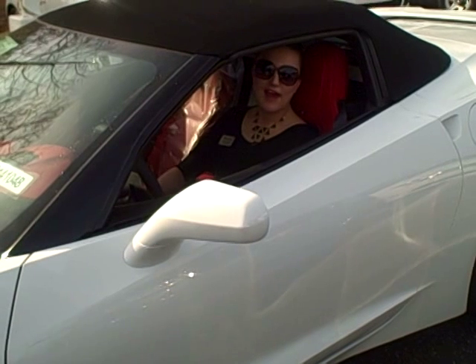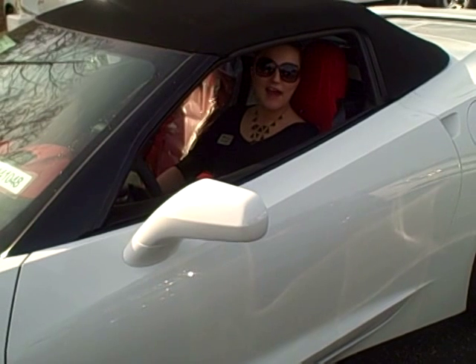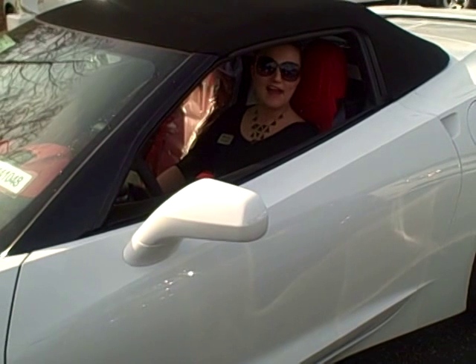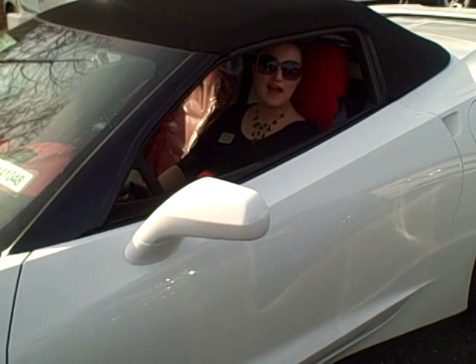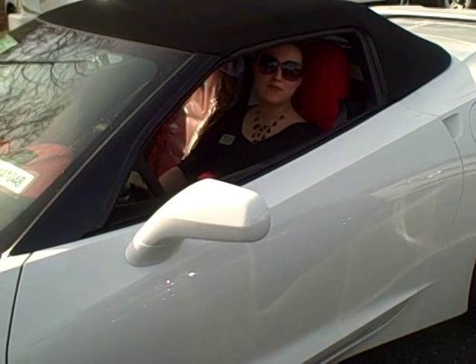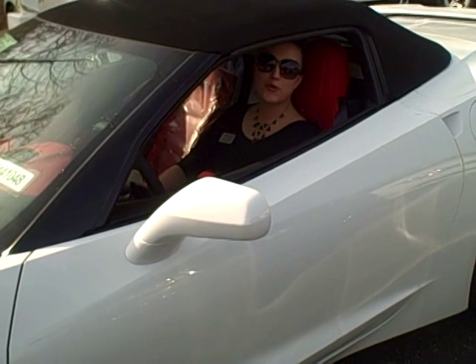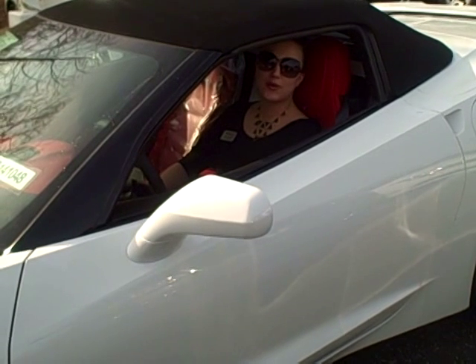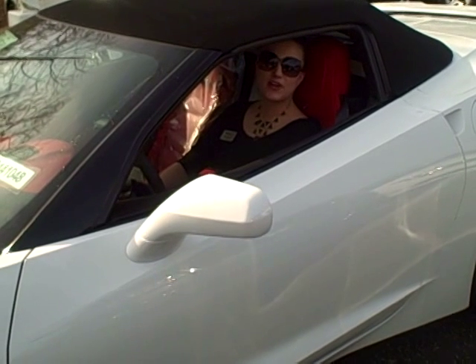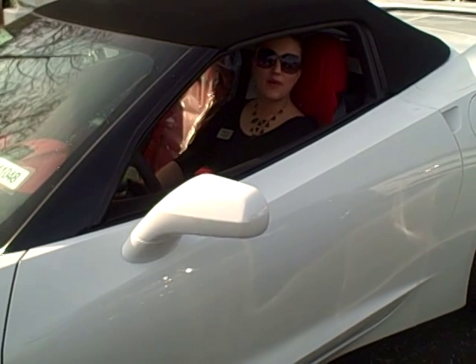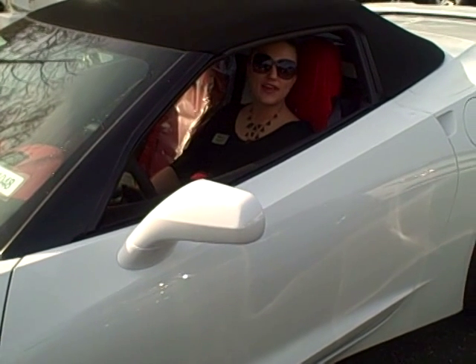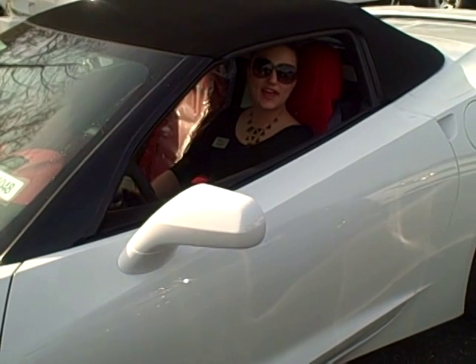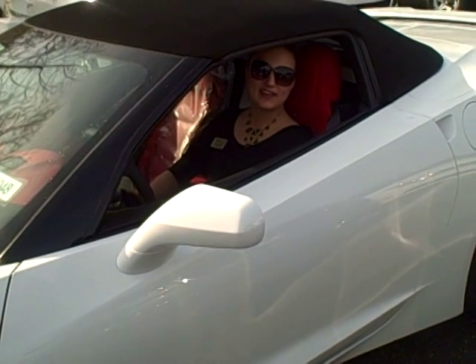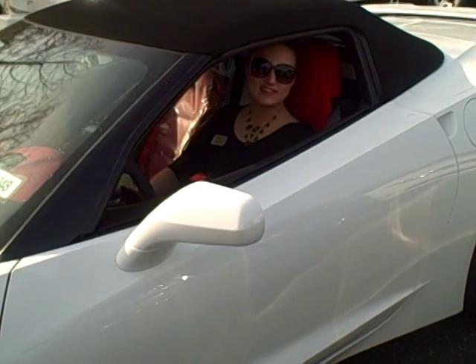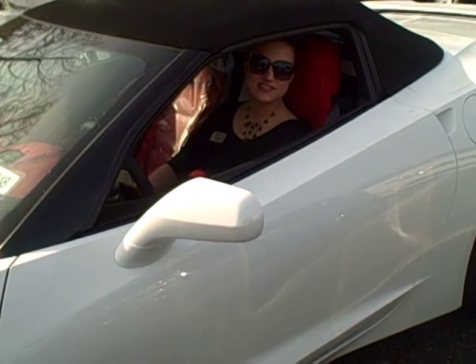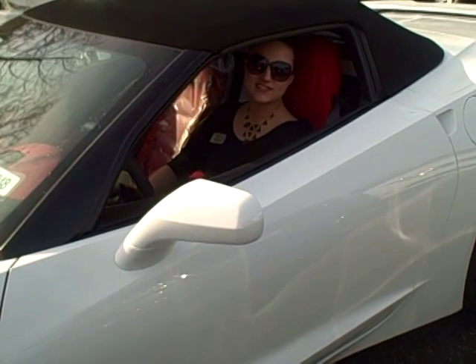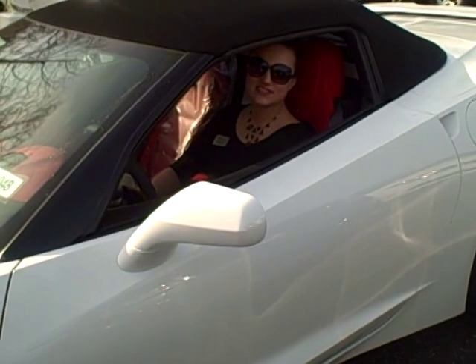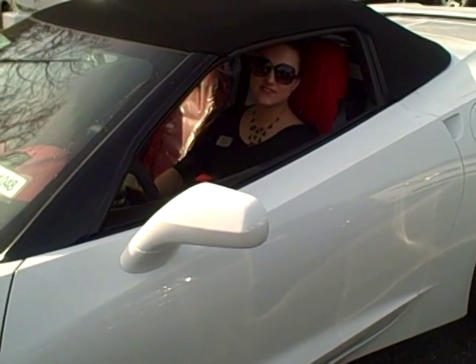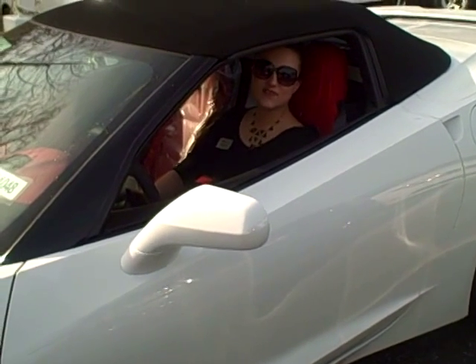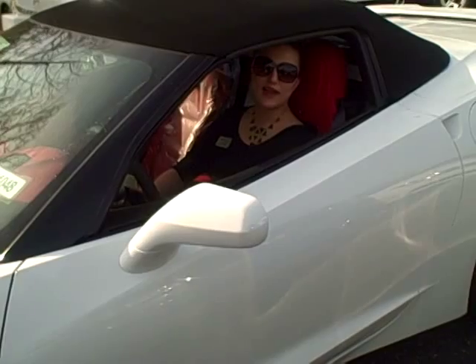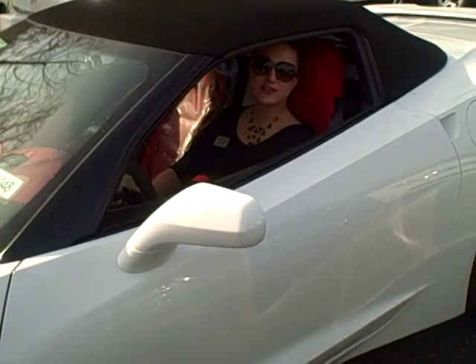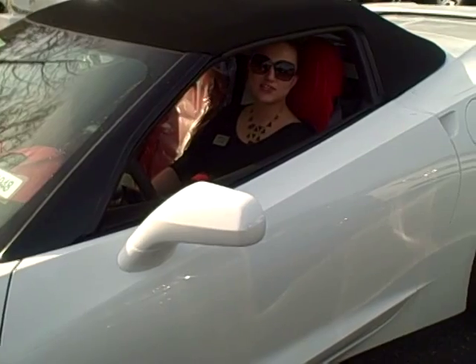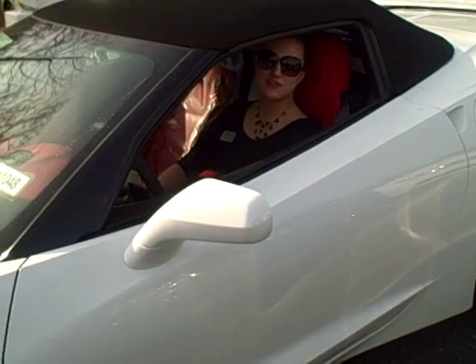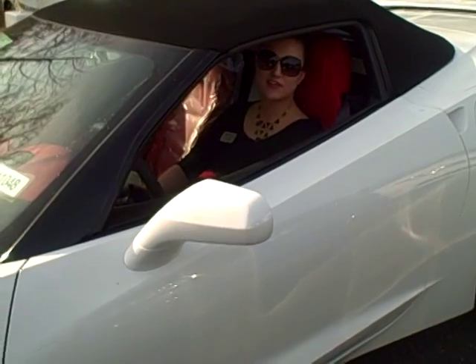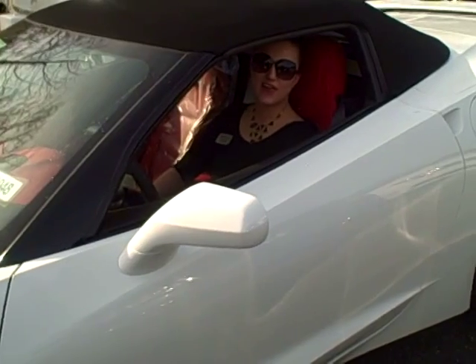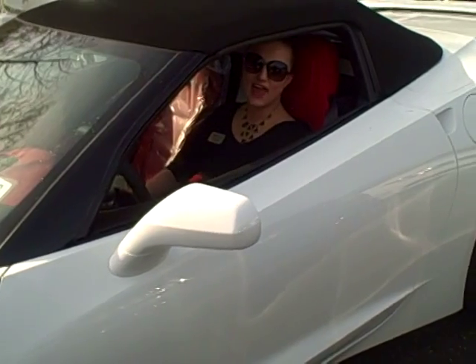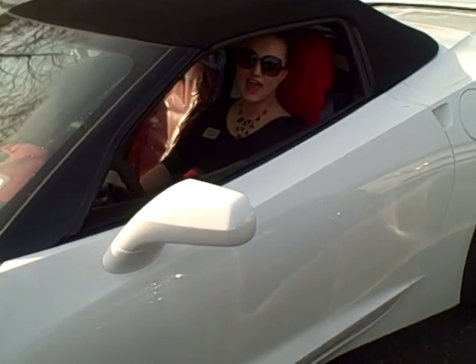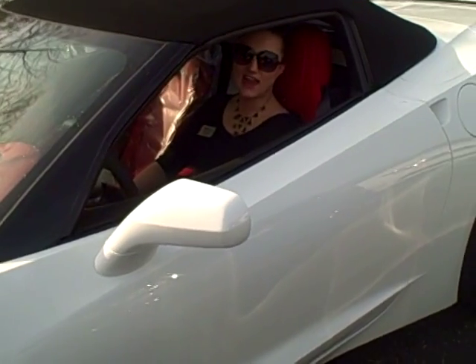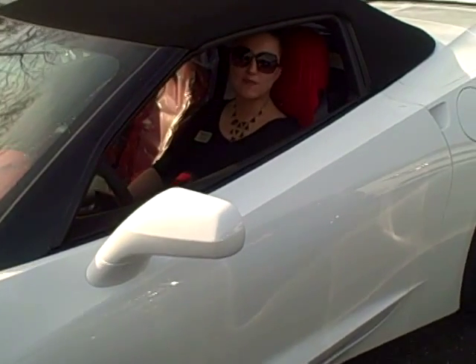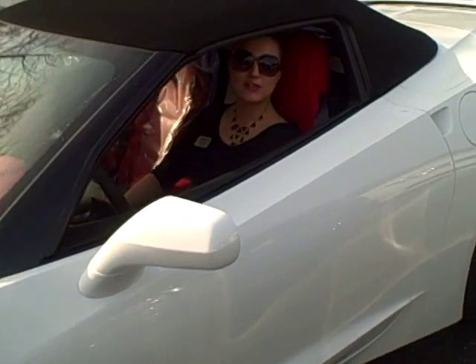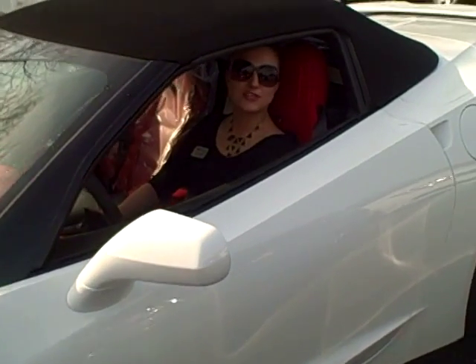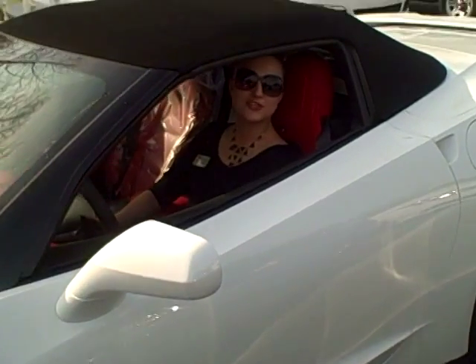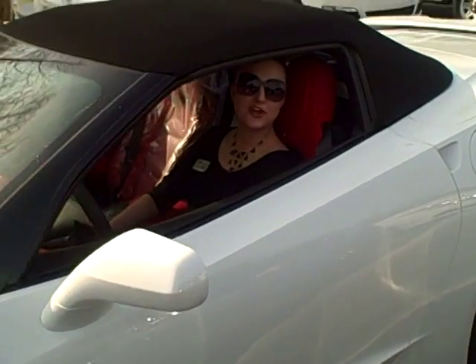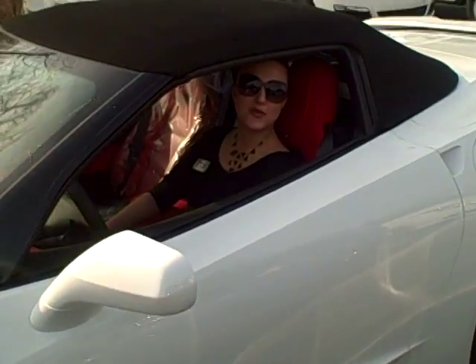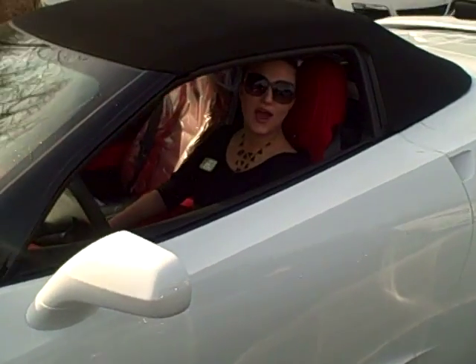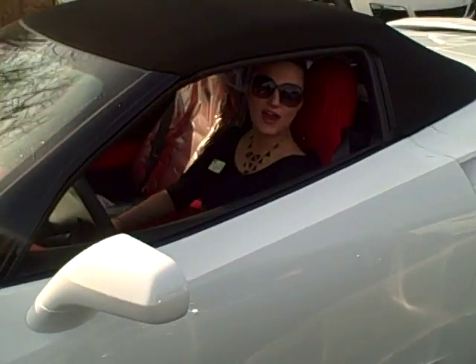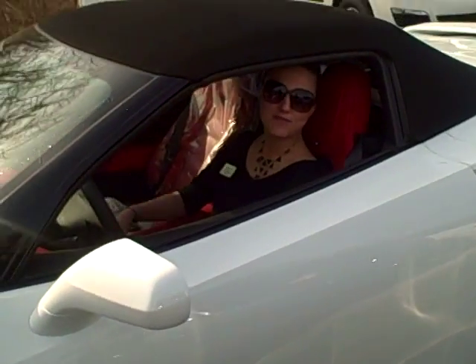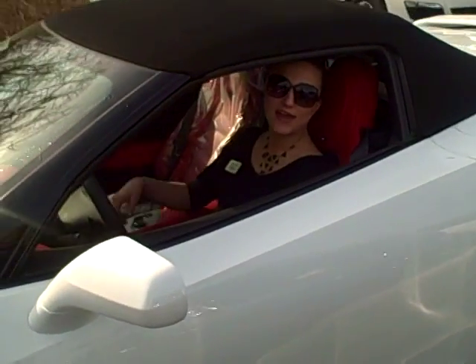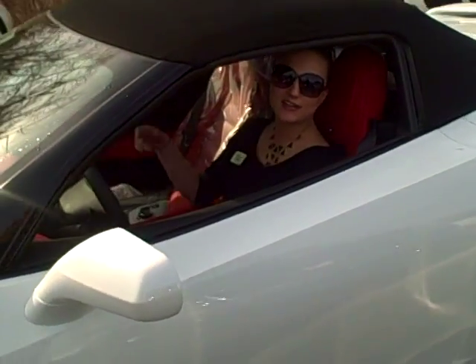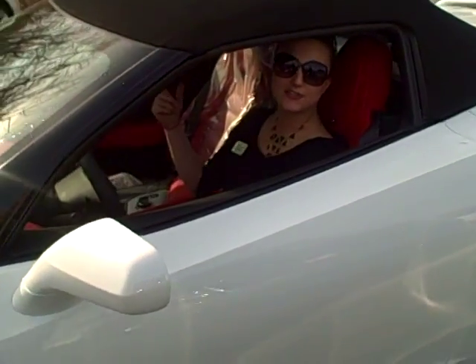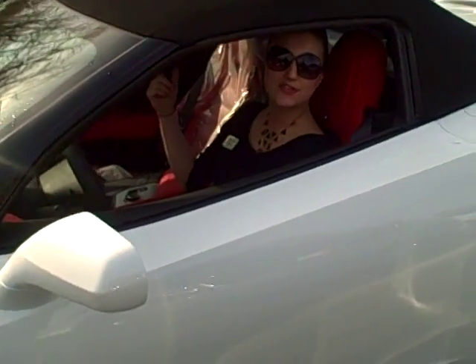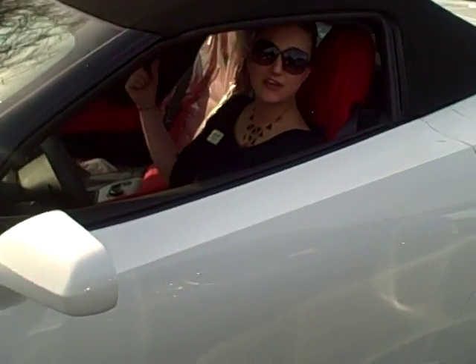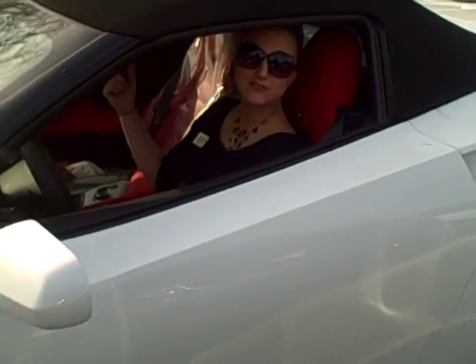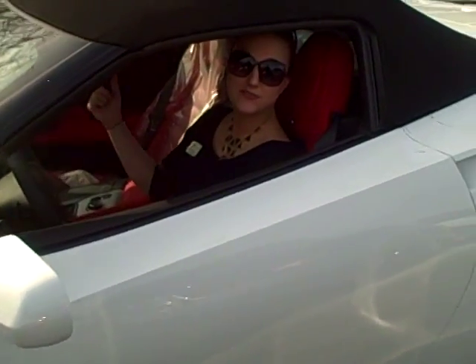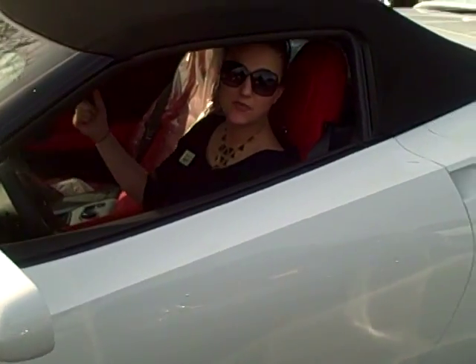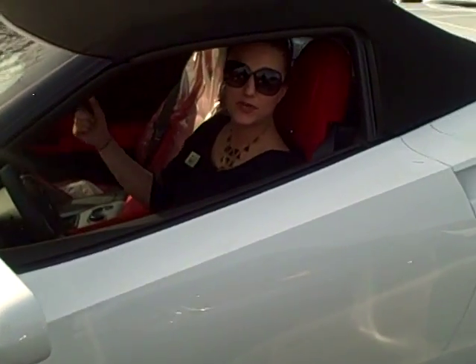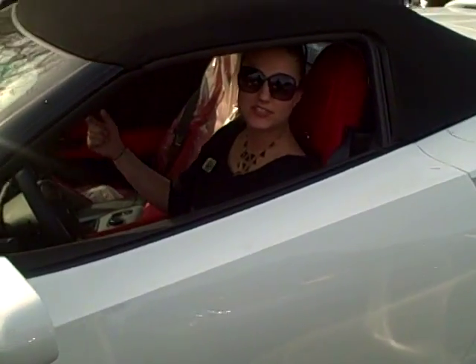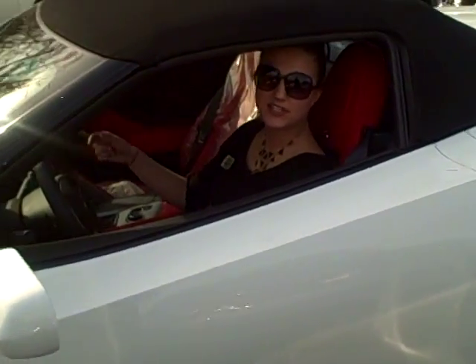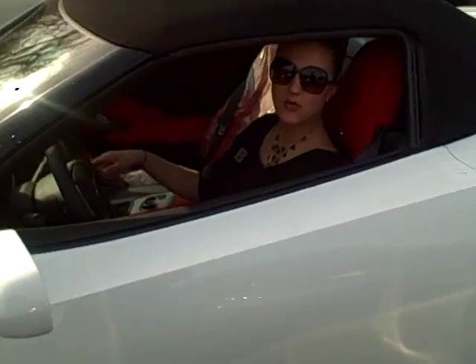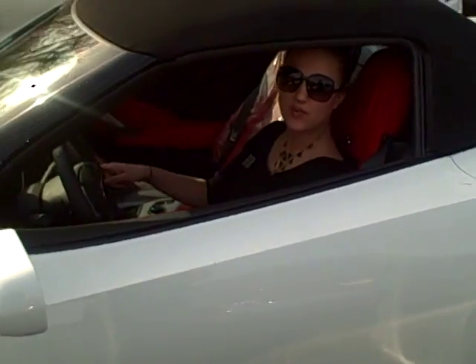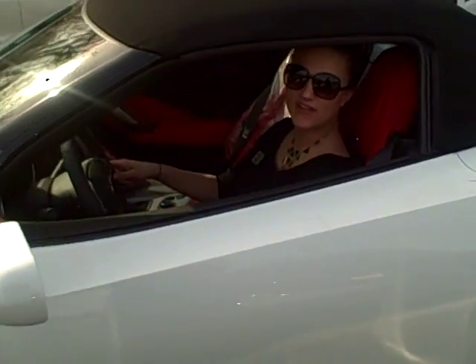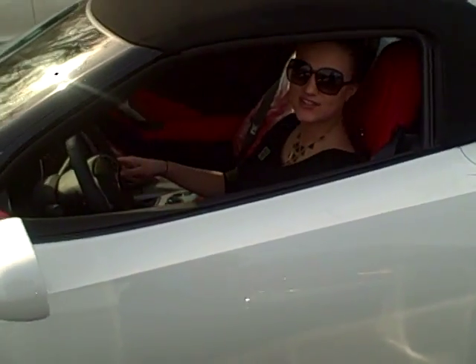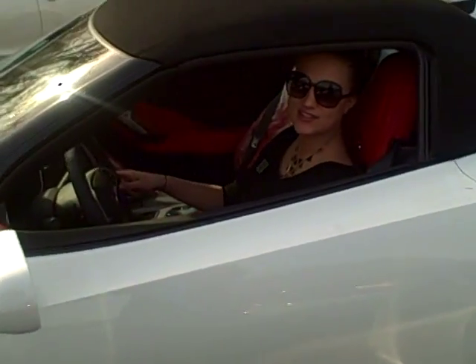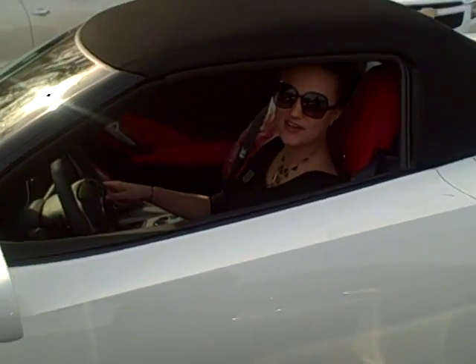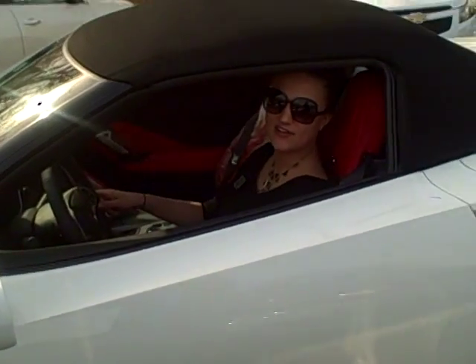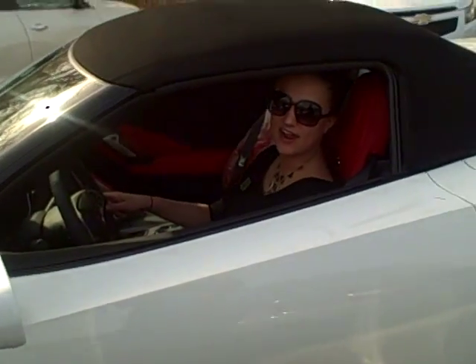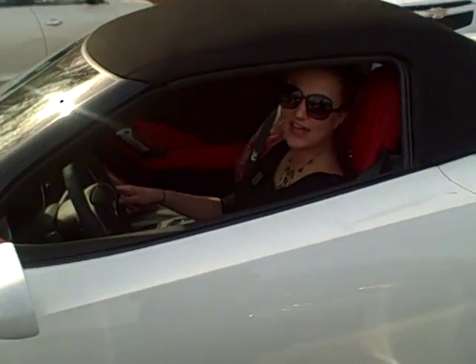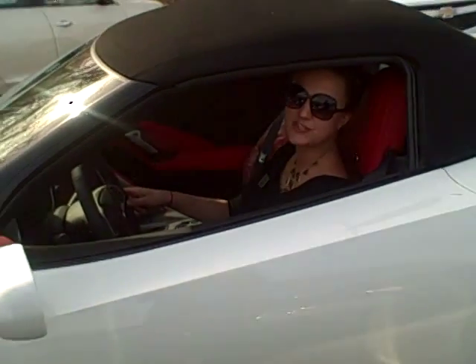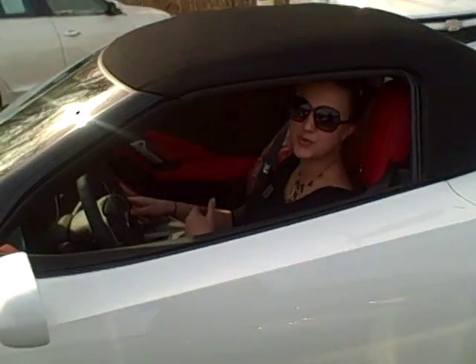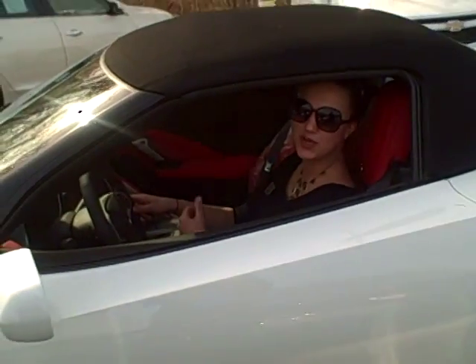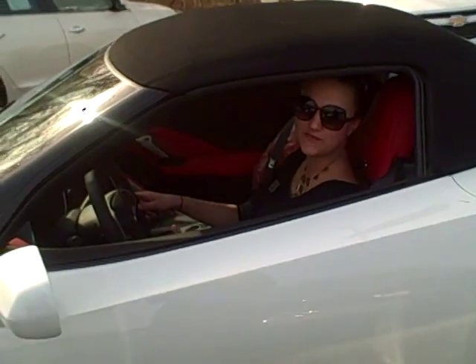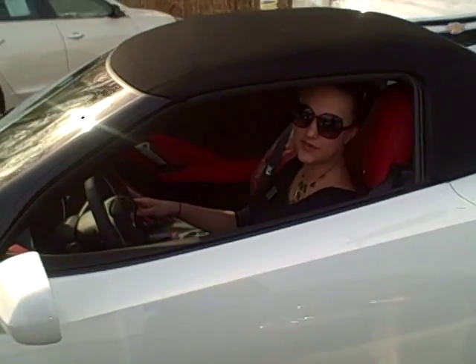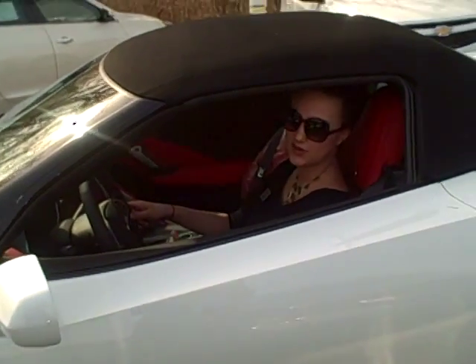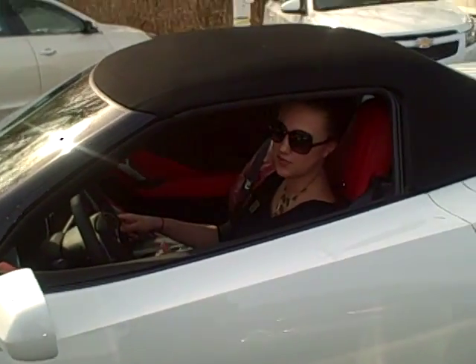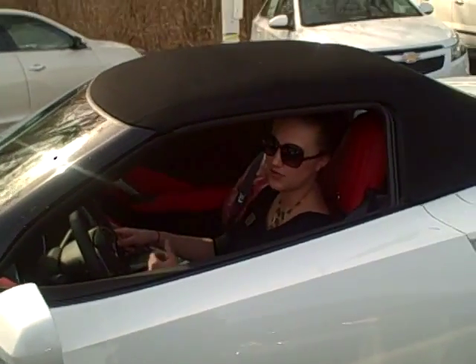Hi, I'm Courtney, Wayne Ganey's assistant for Paris Chevrolet, and I'm going to show you how to make a 2014 Corvette Stingray into a convertible.